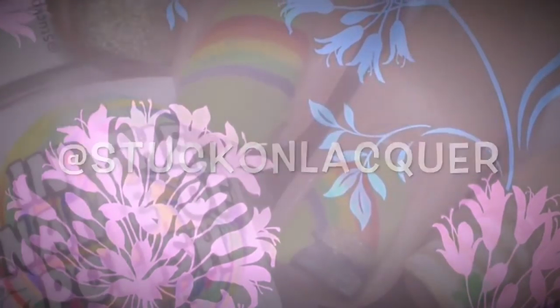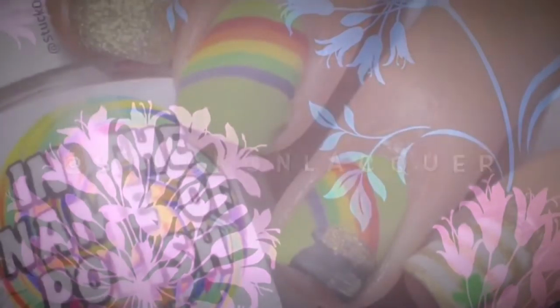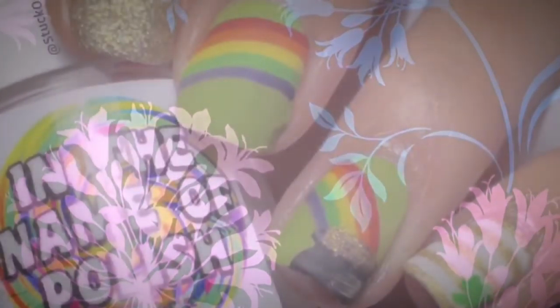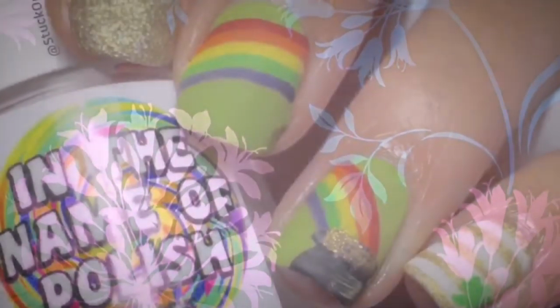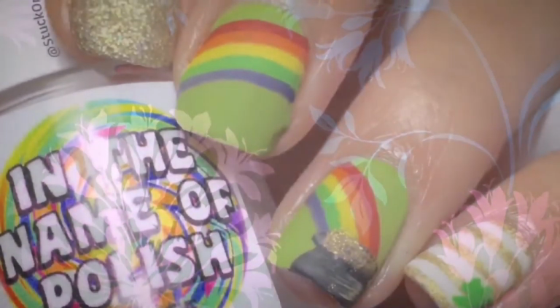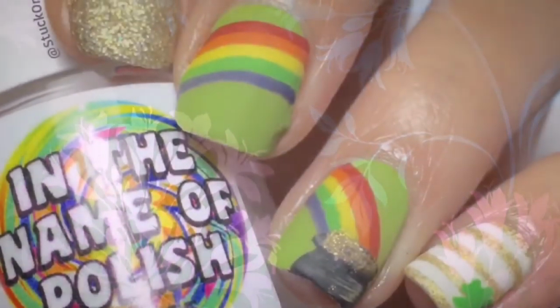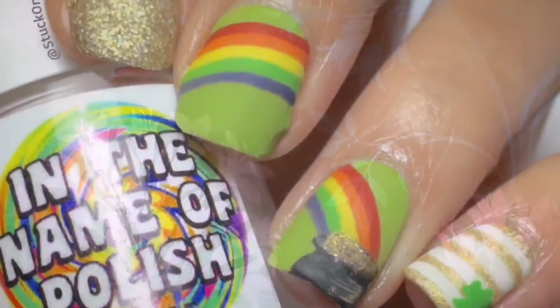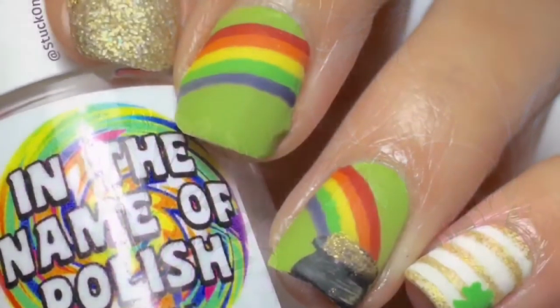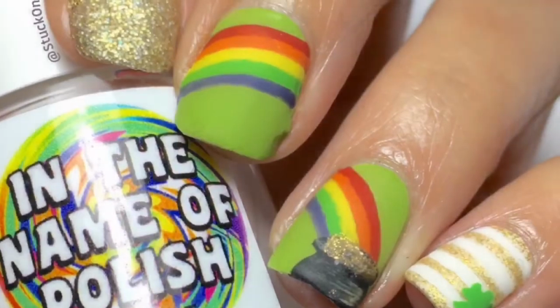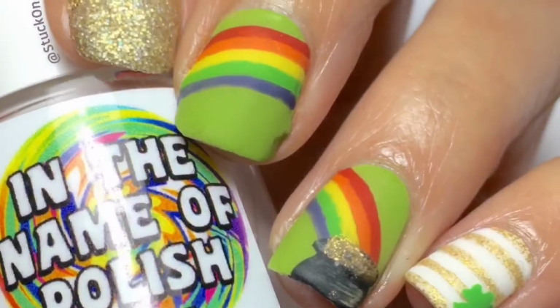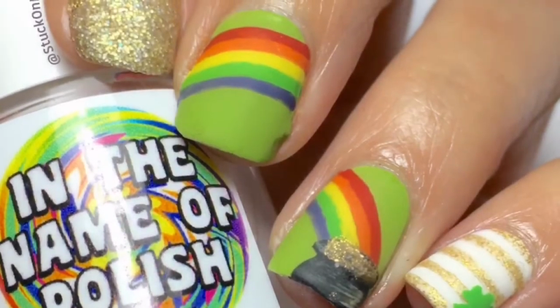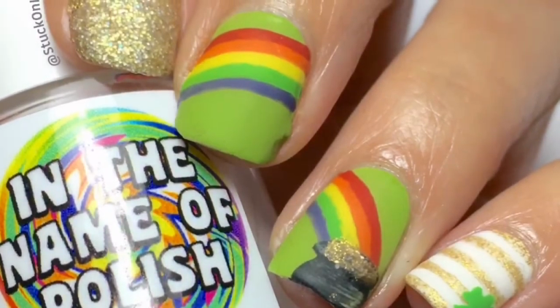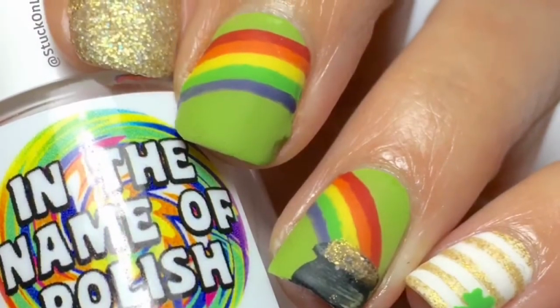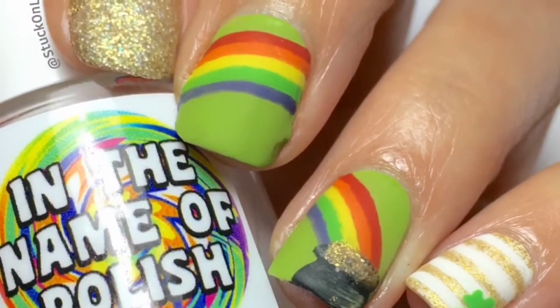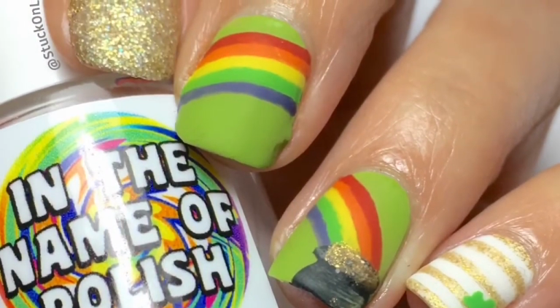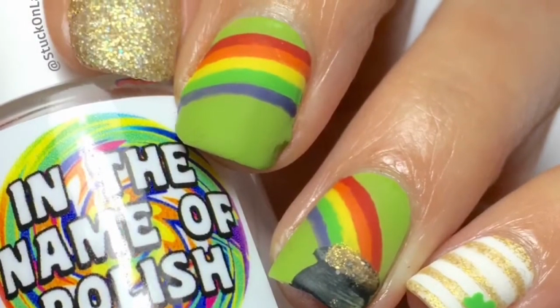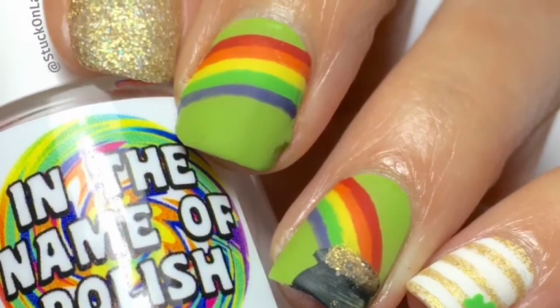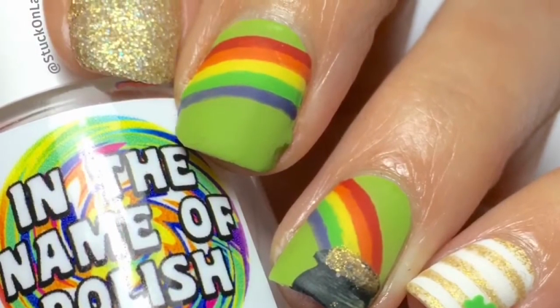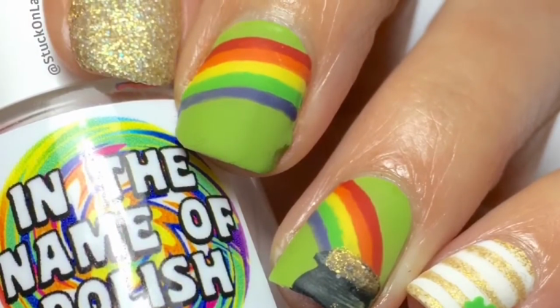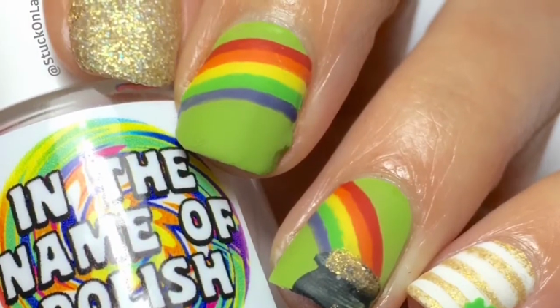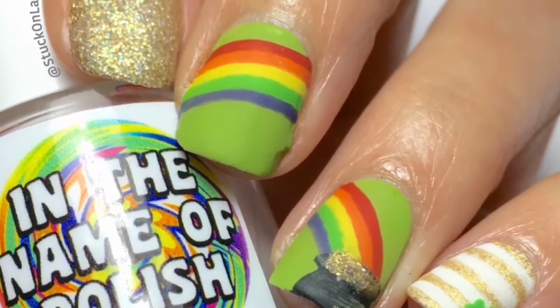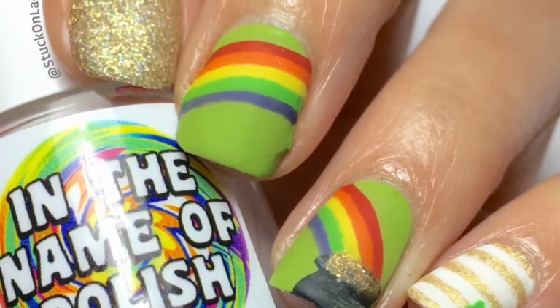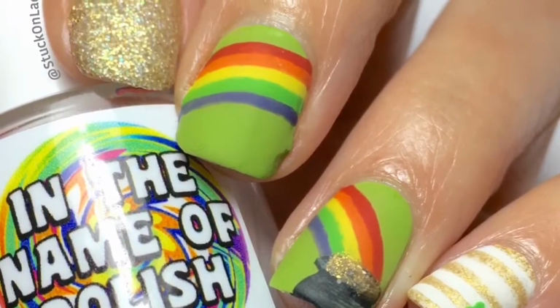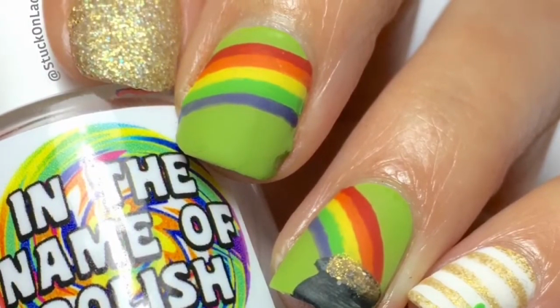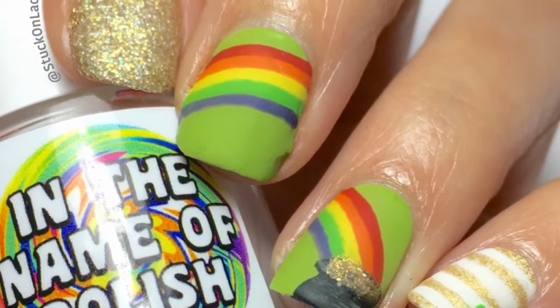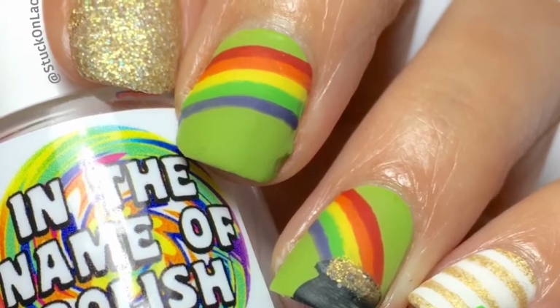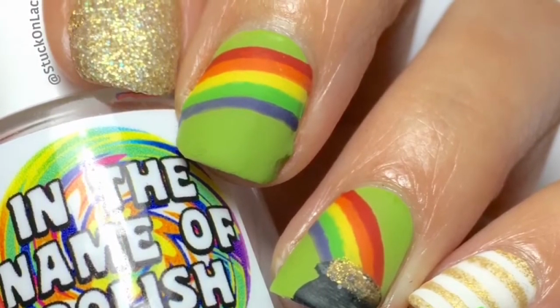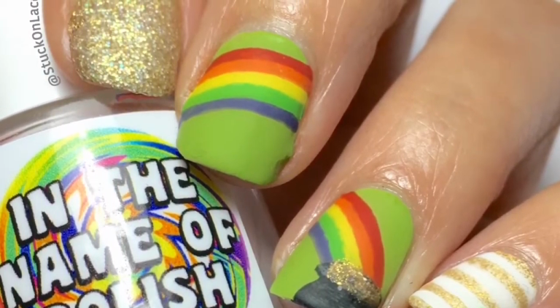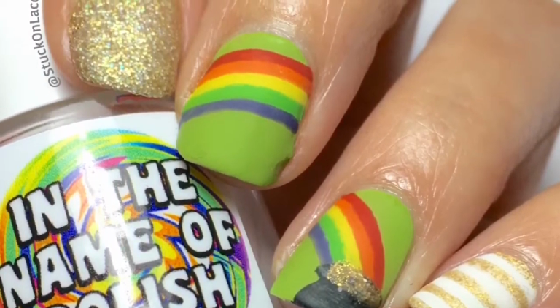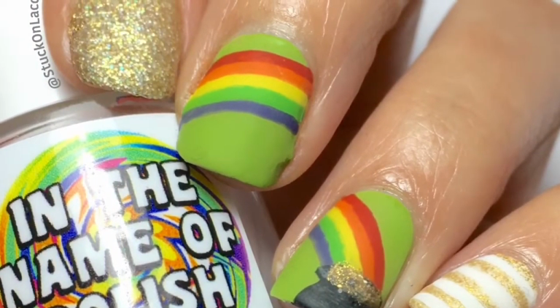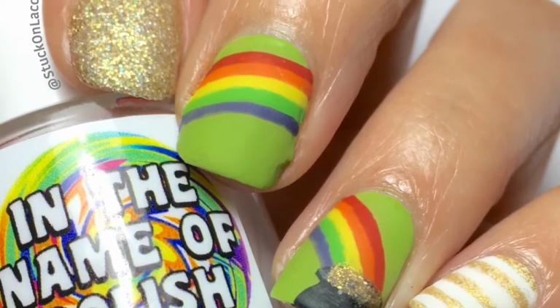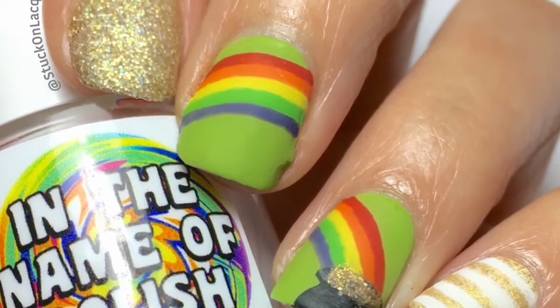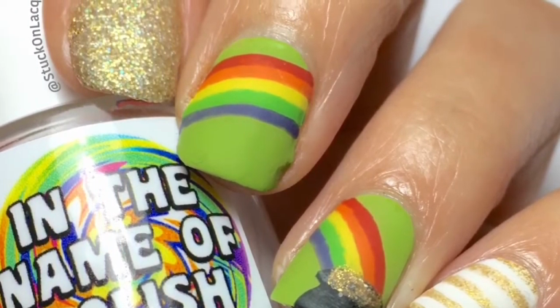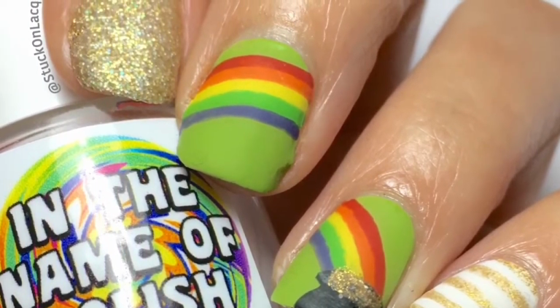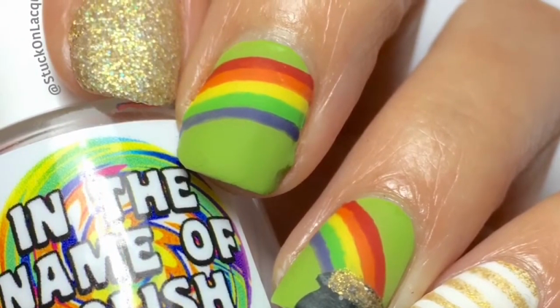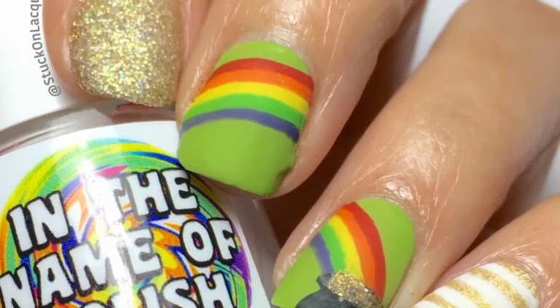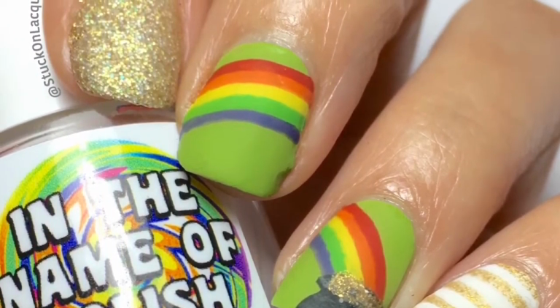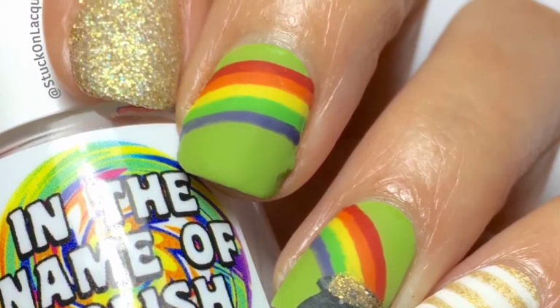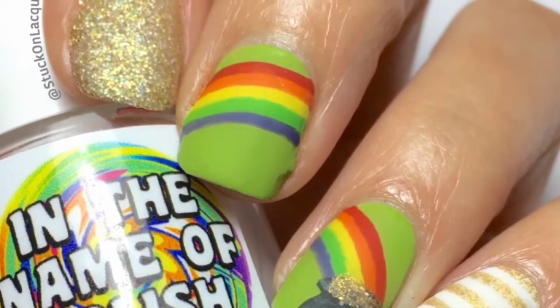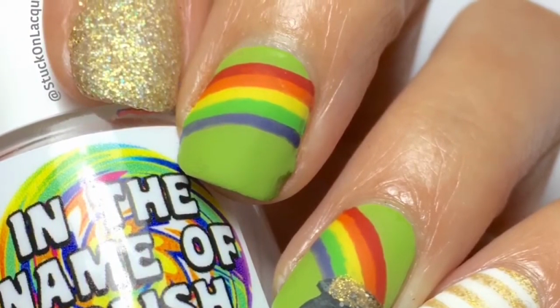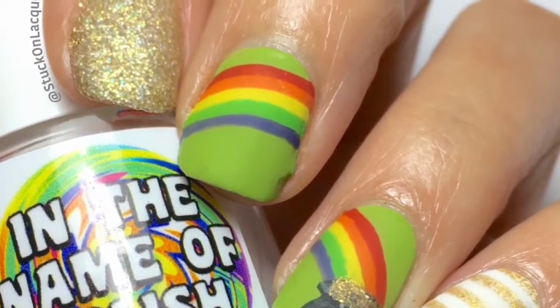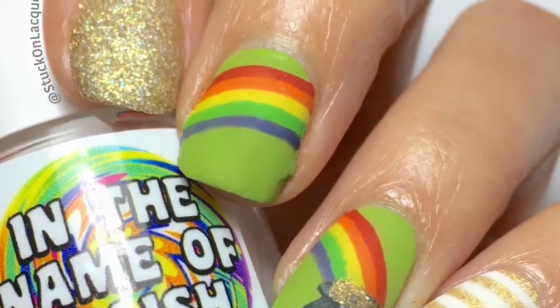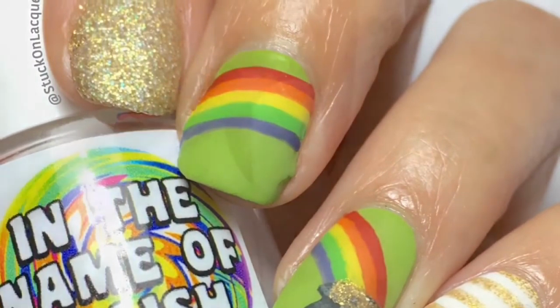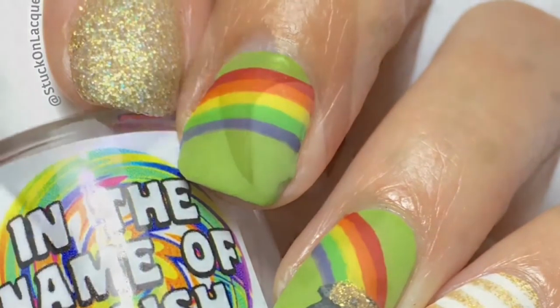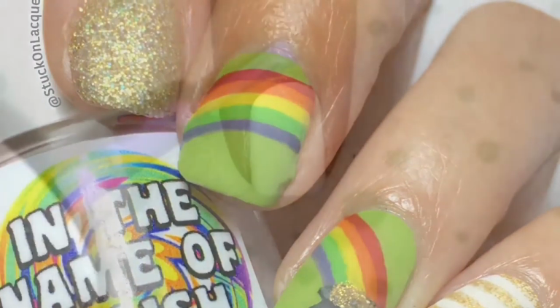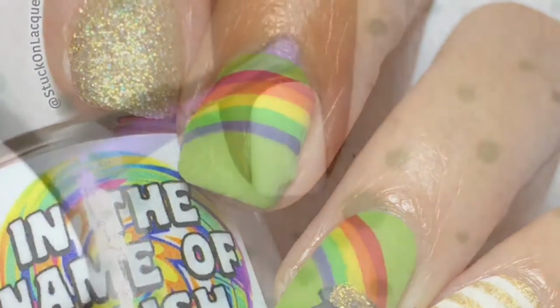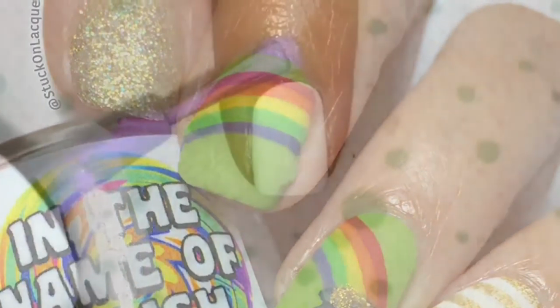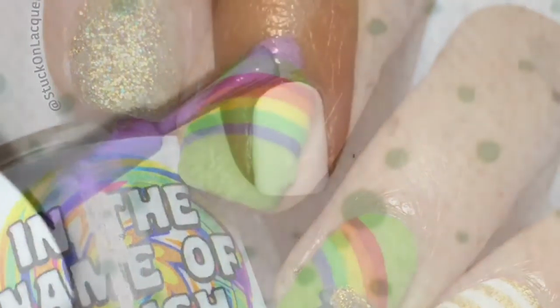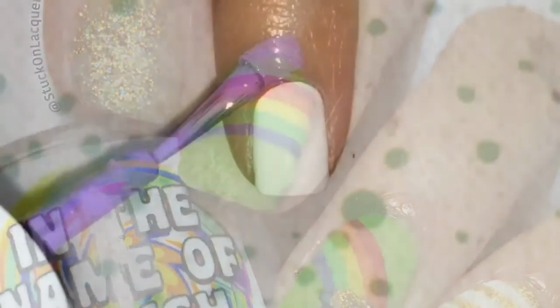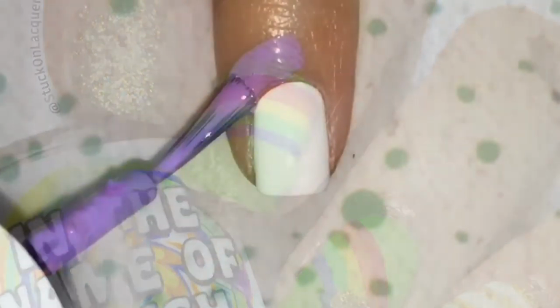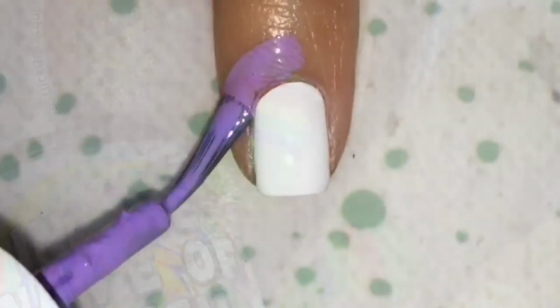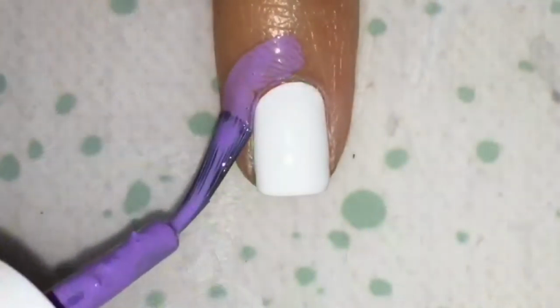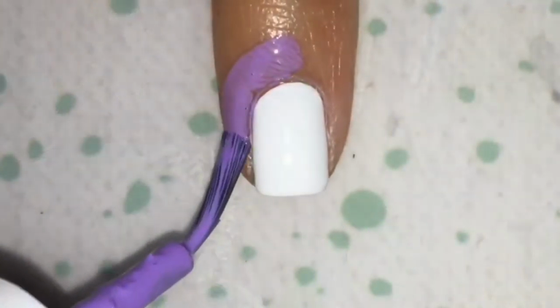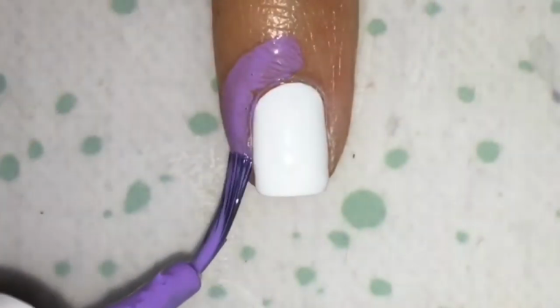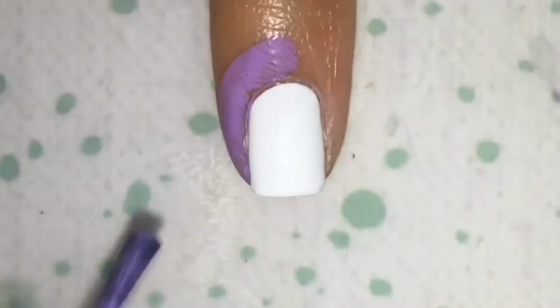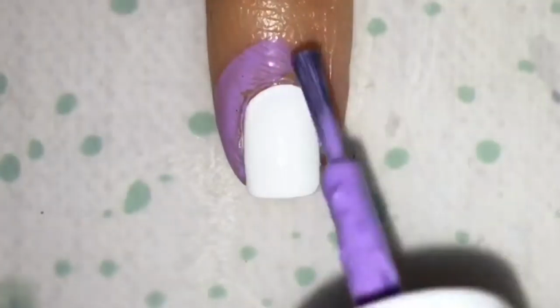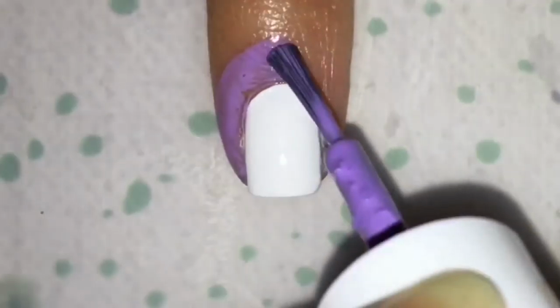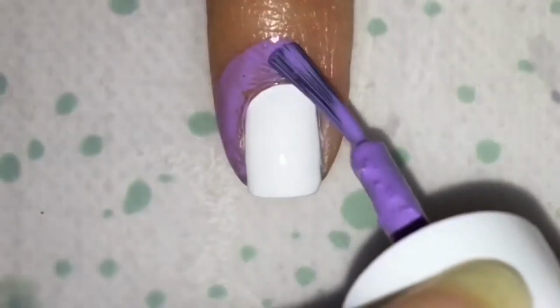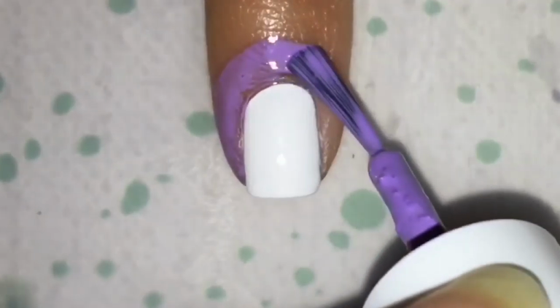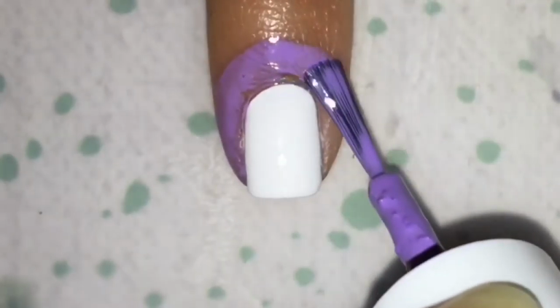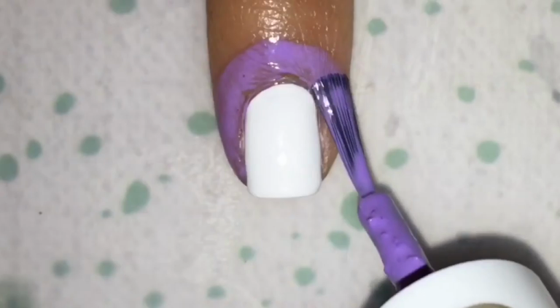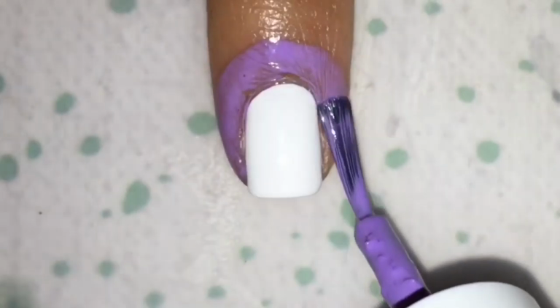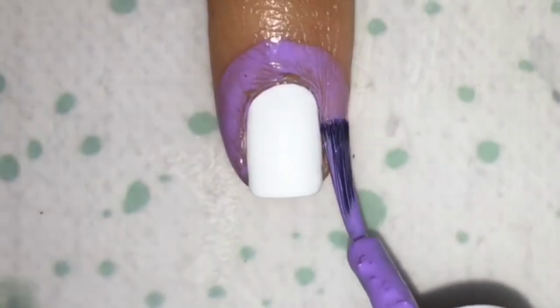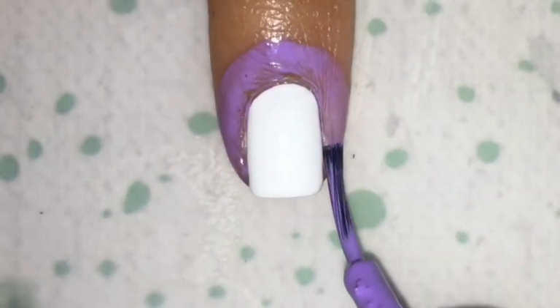Hey guys, it's me, Wendy. Today we'll be doing a St. Paddy's Day Manny.